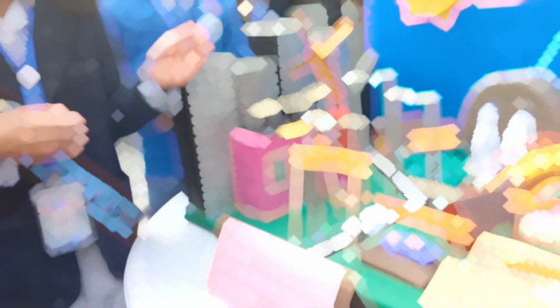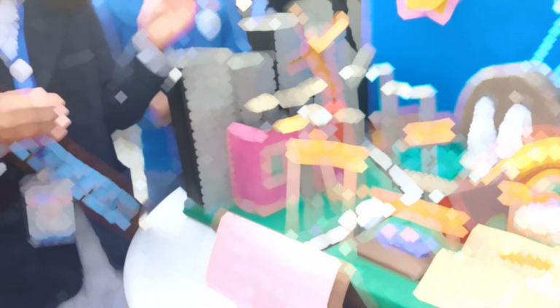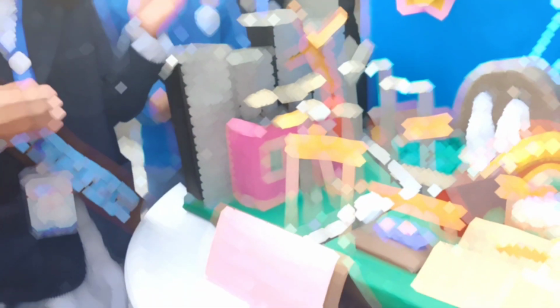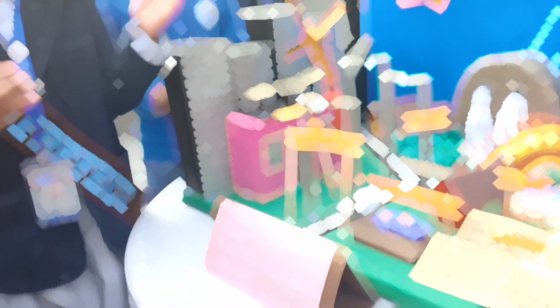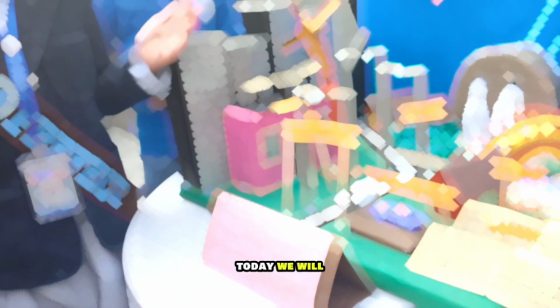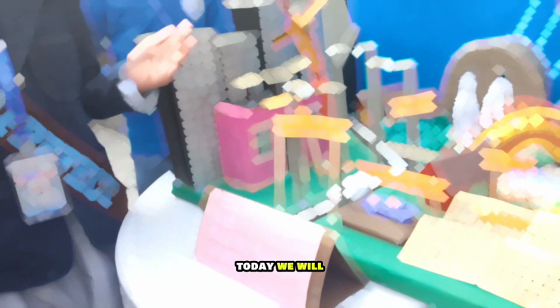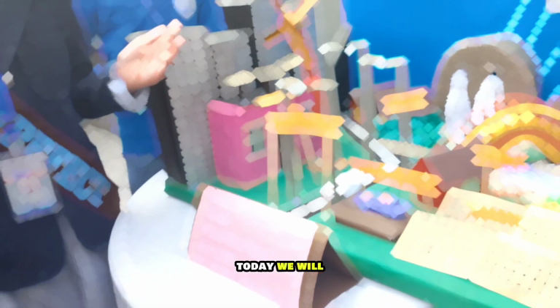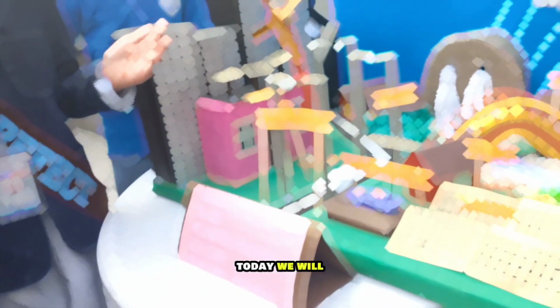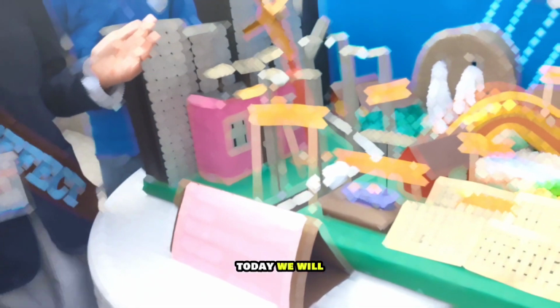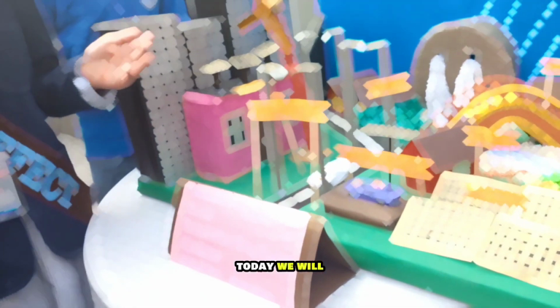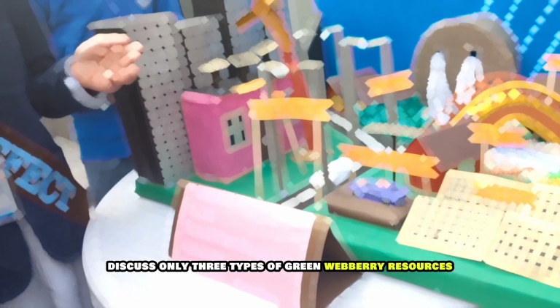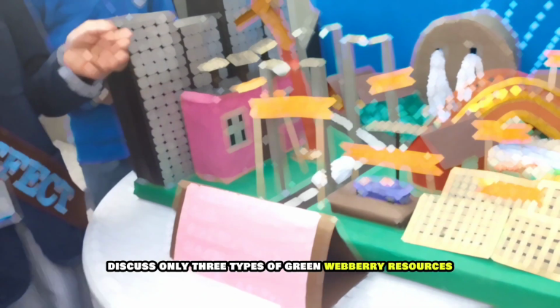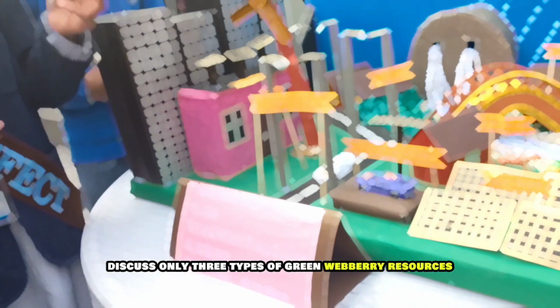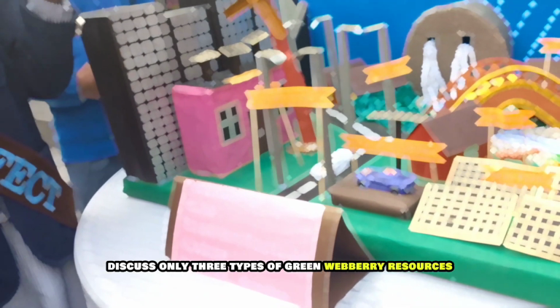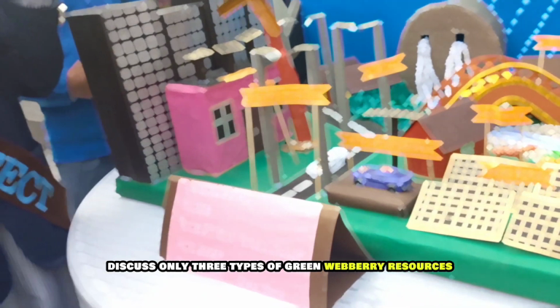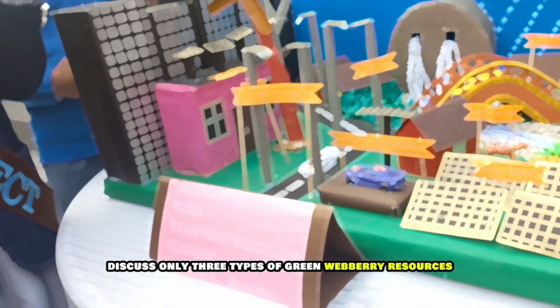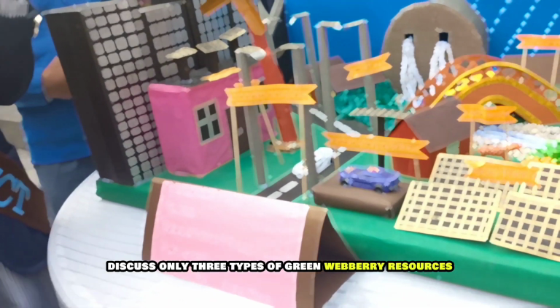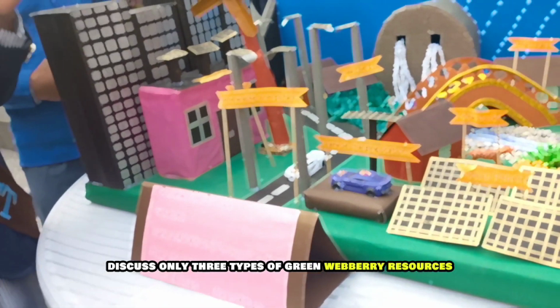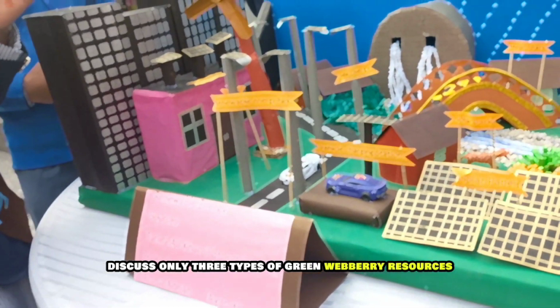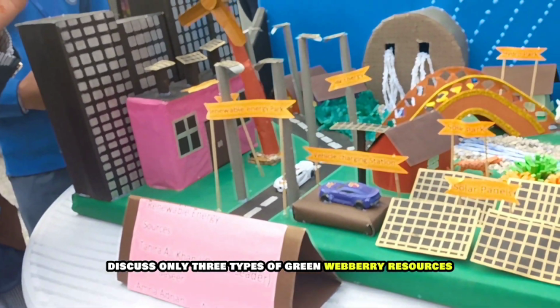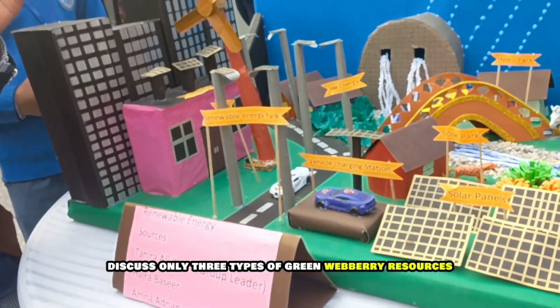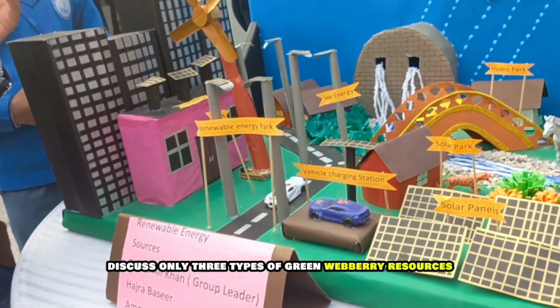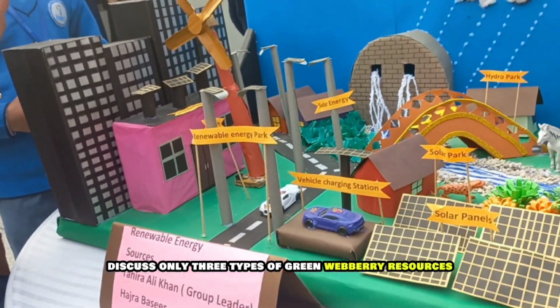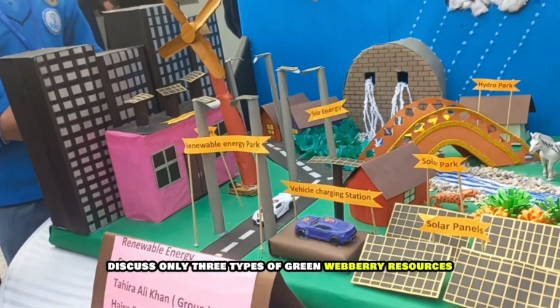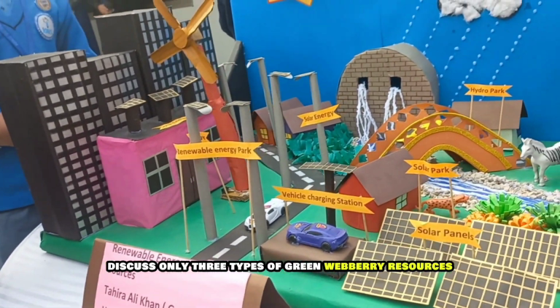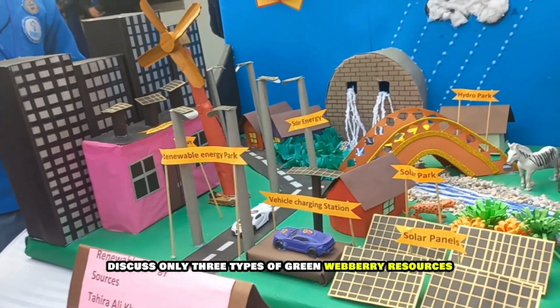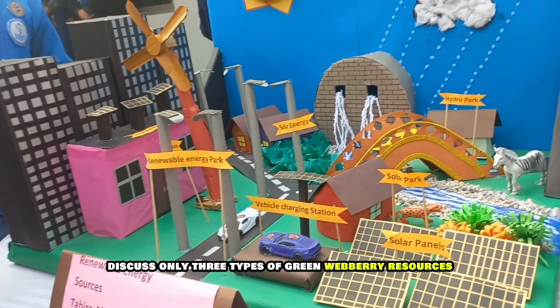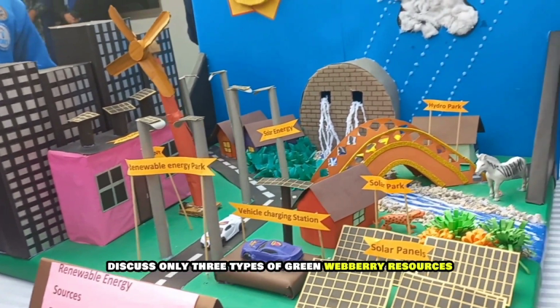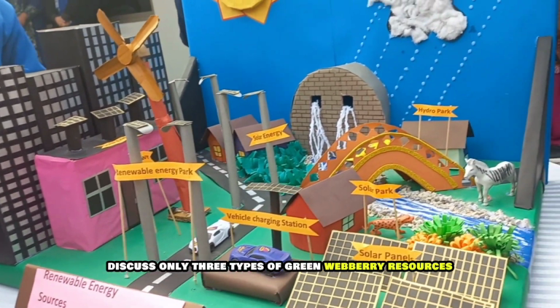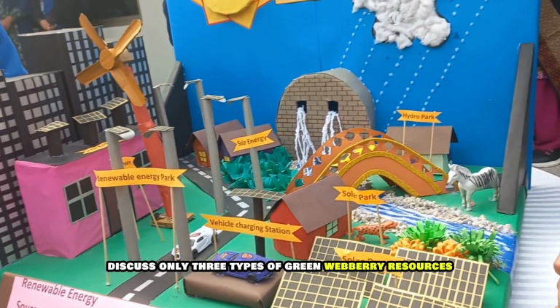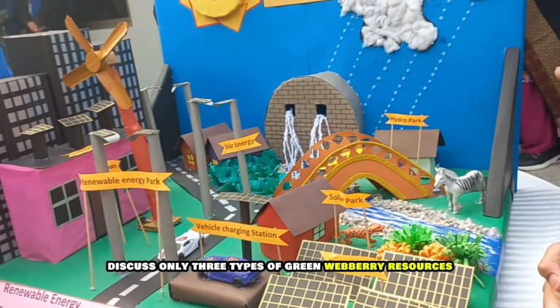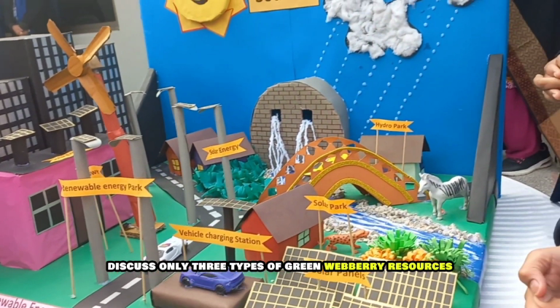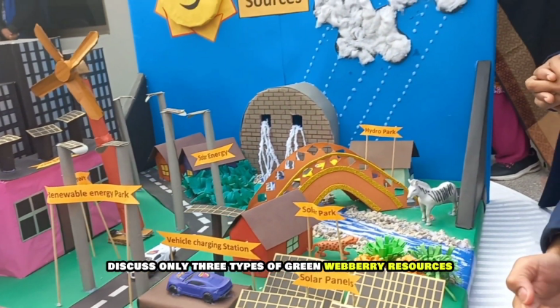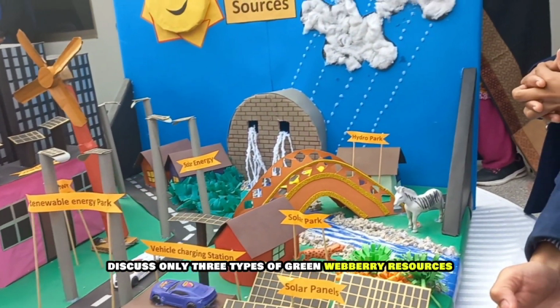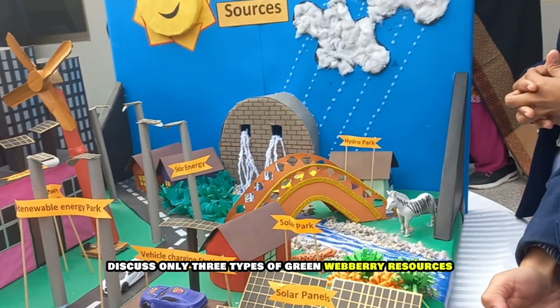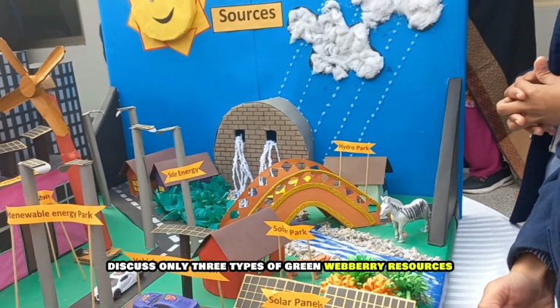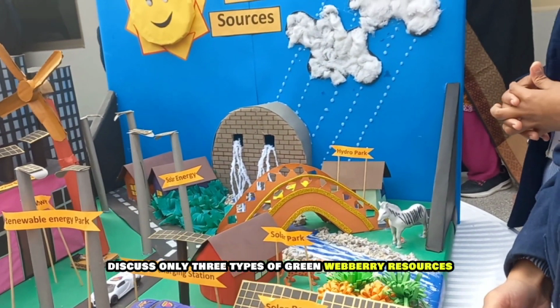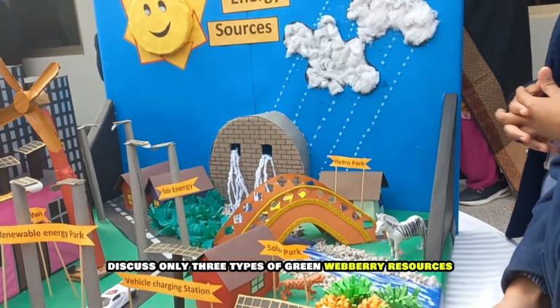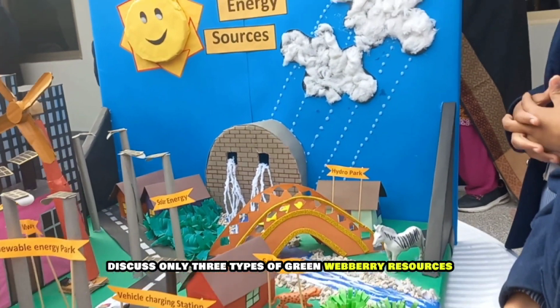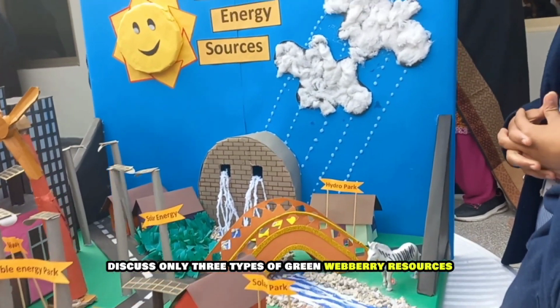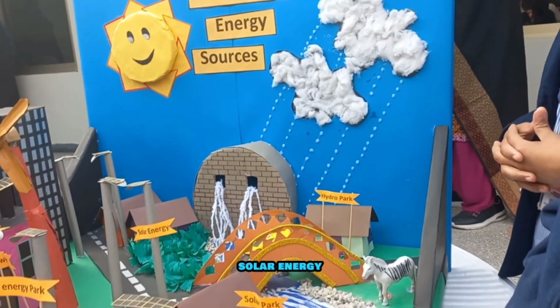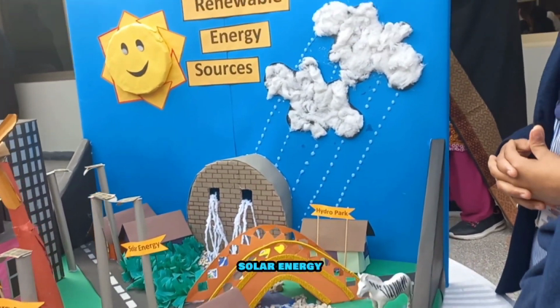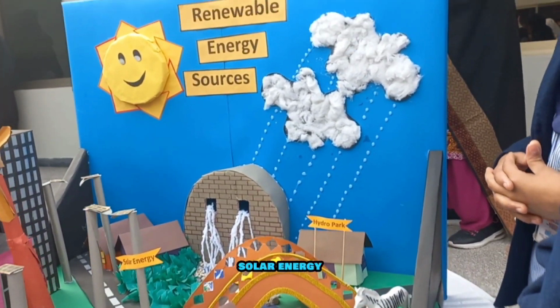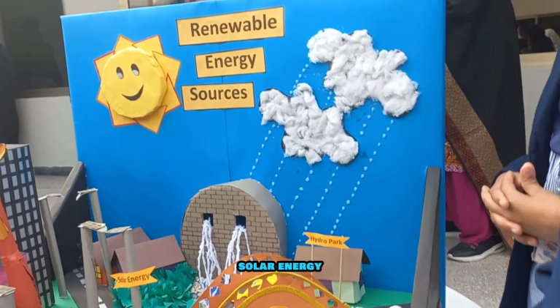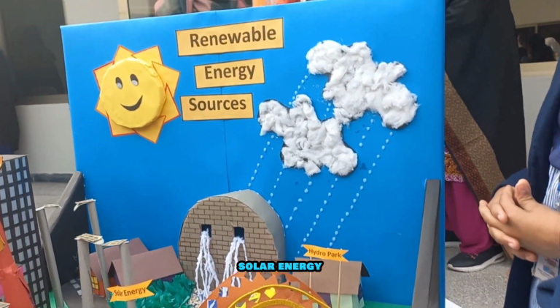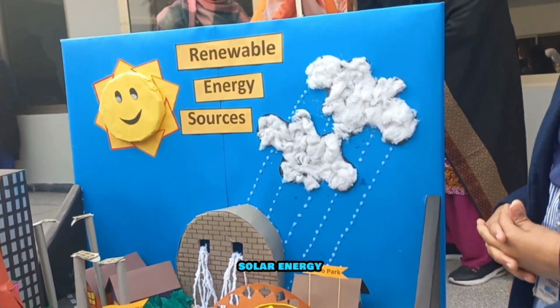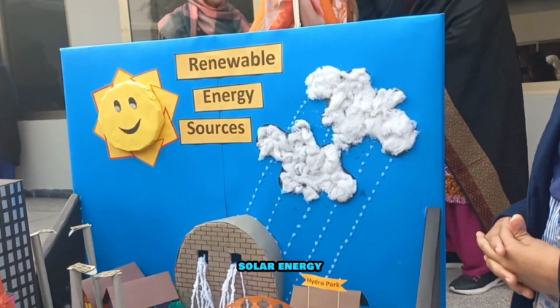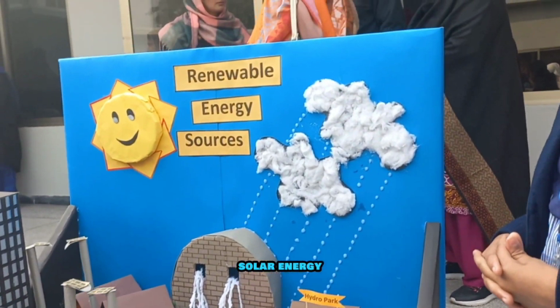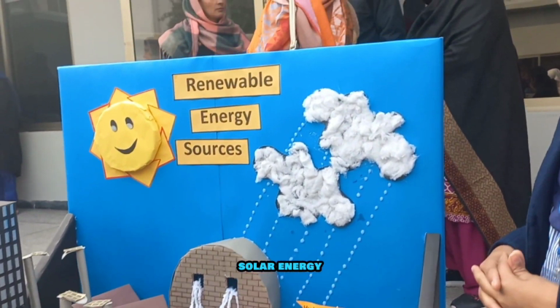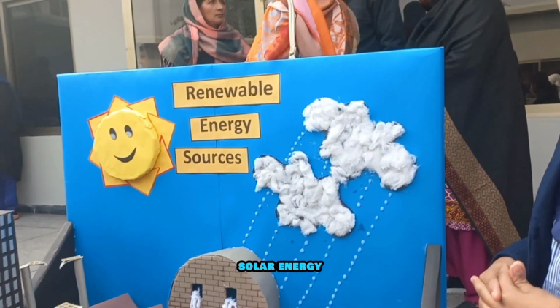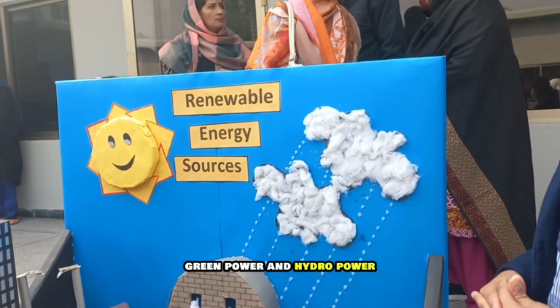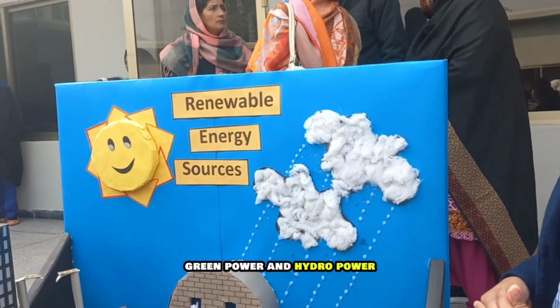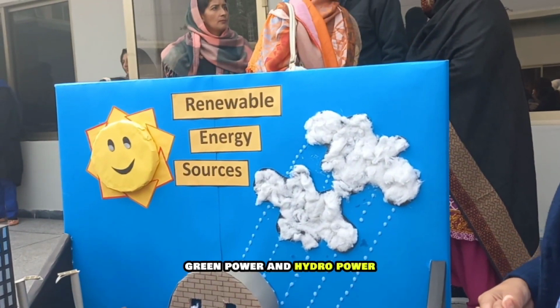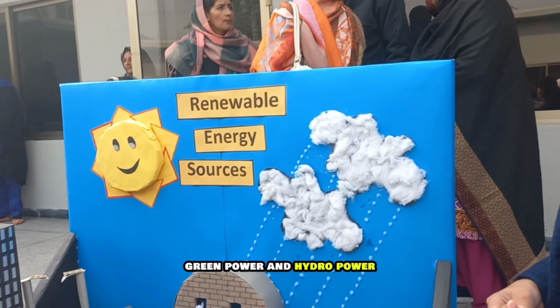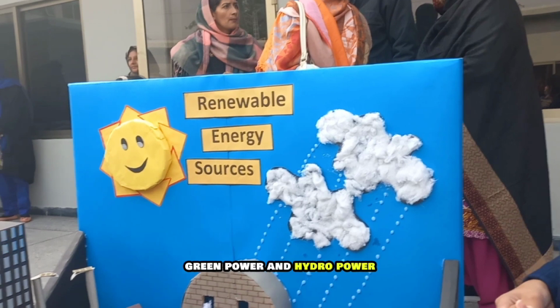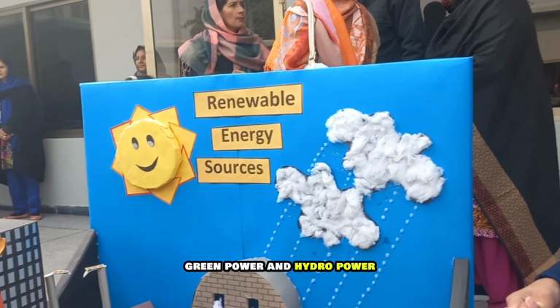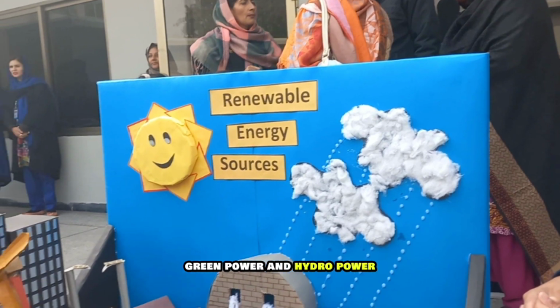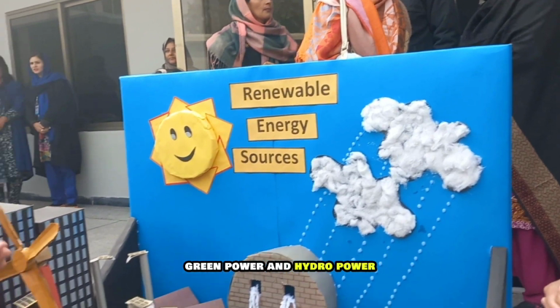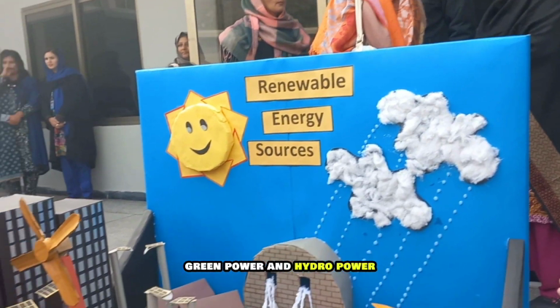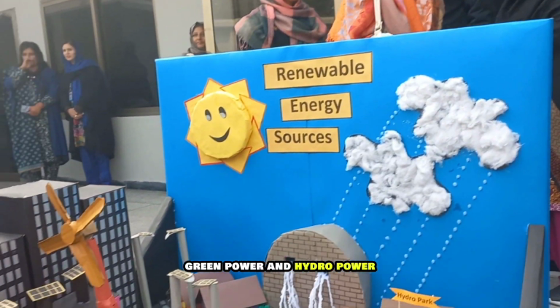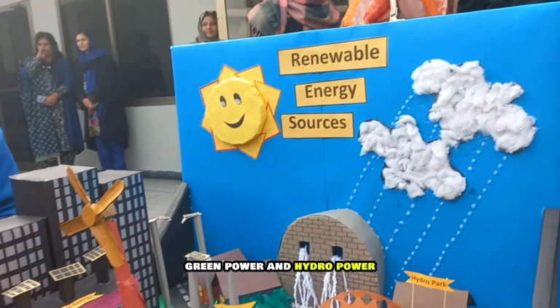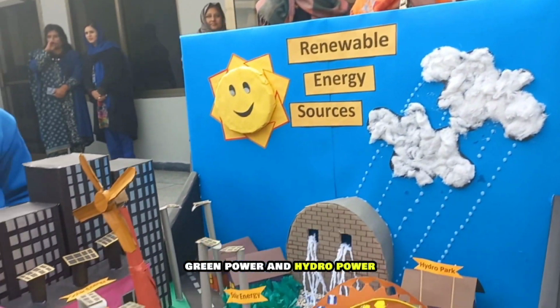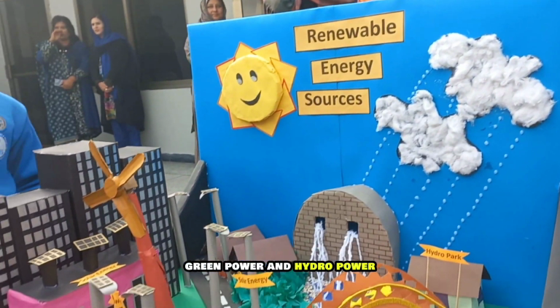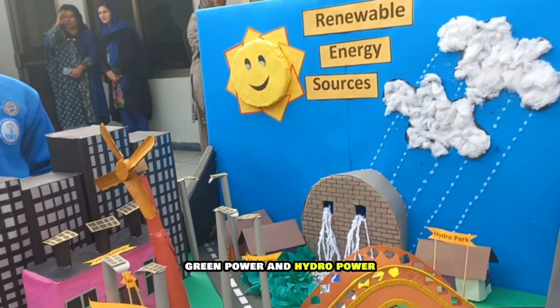Here we will discuss only three types of green wave energy sources: solar energy, green power, and hydro power.